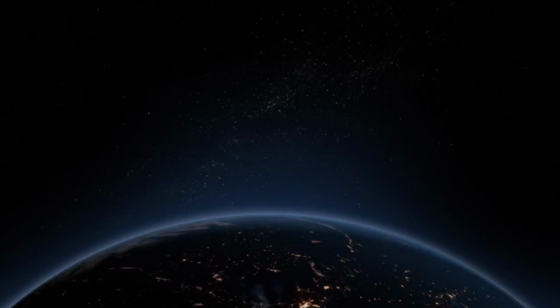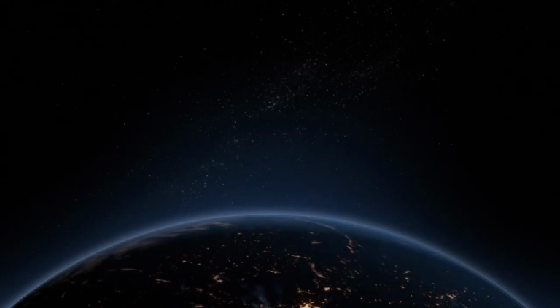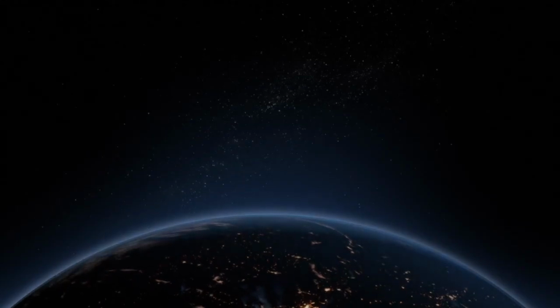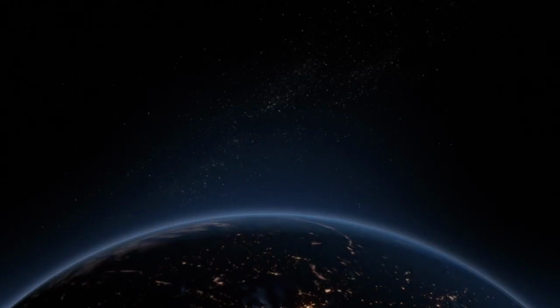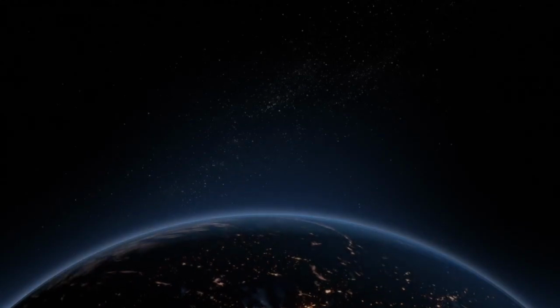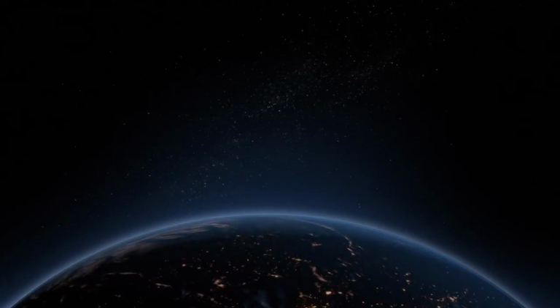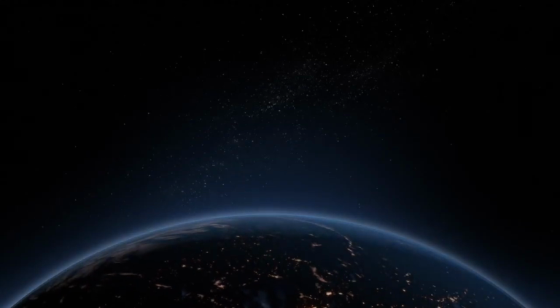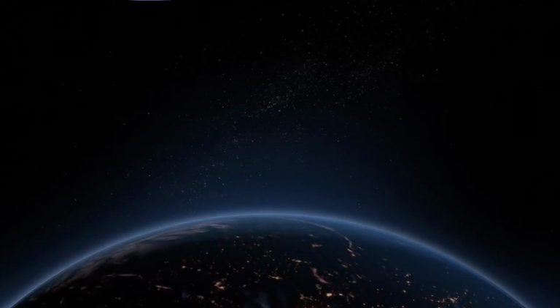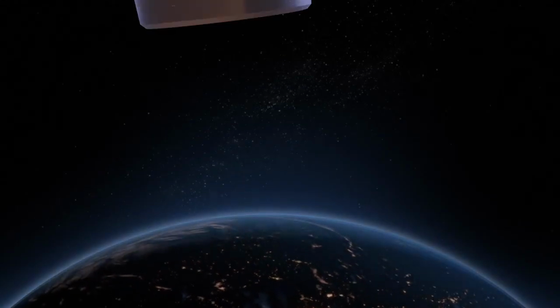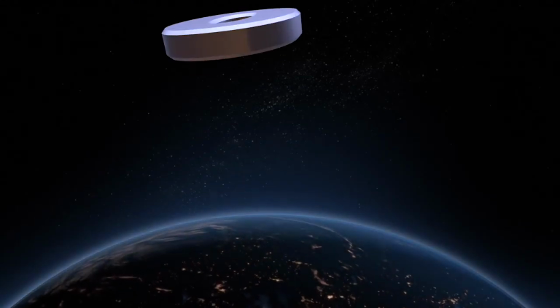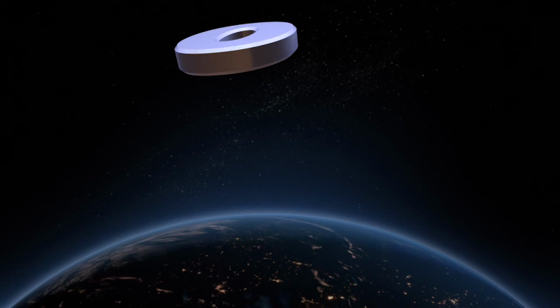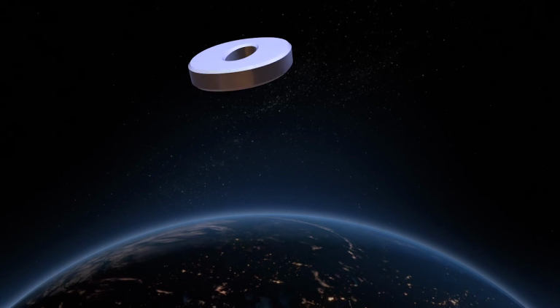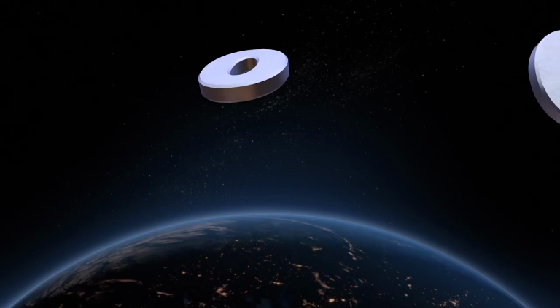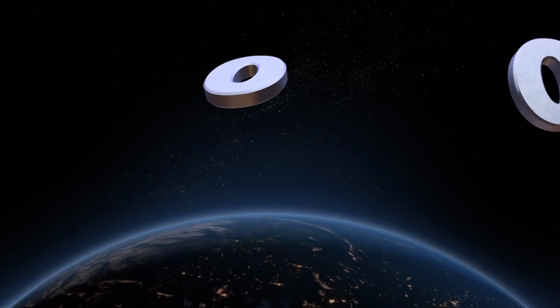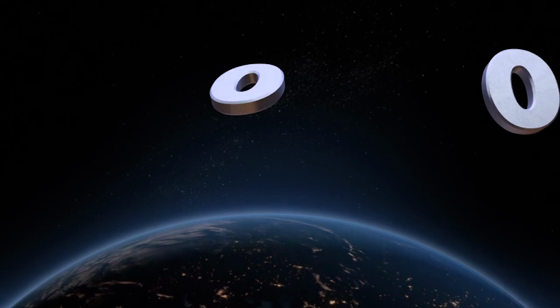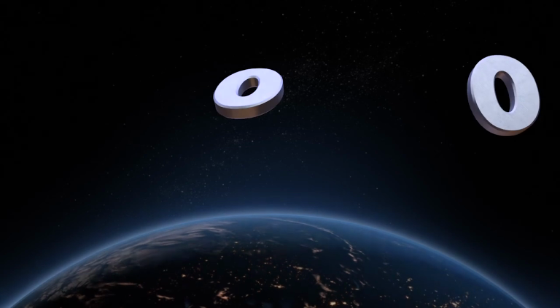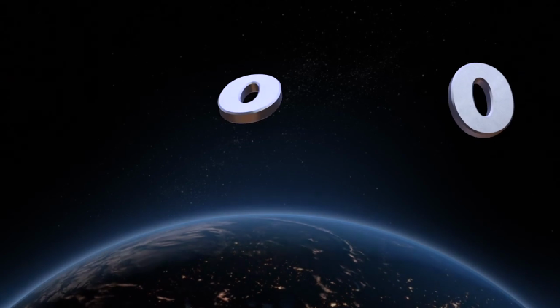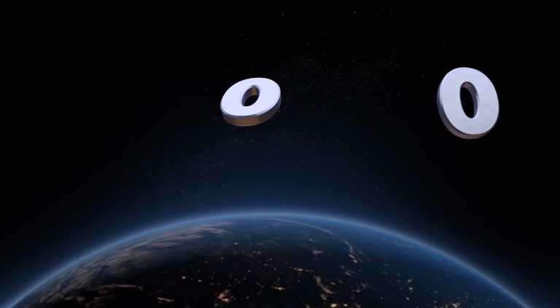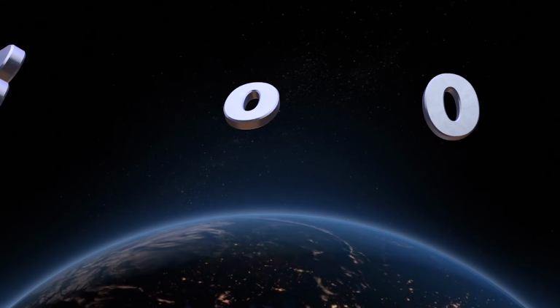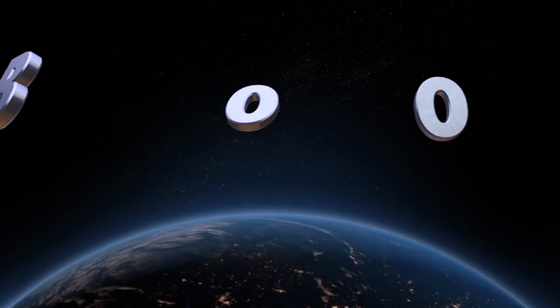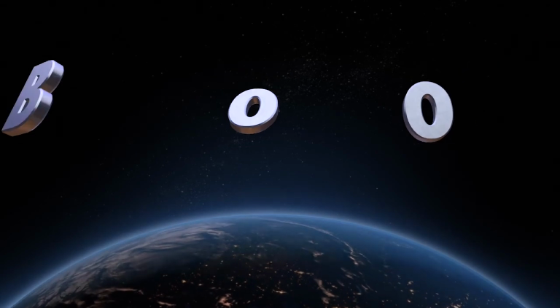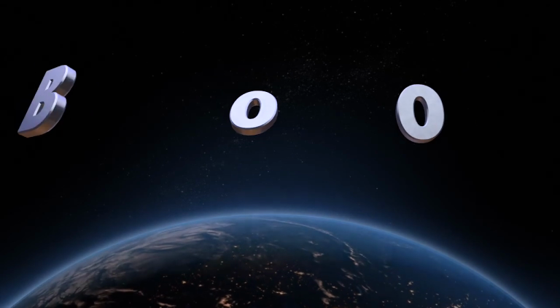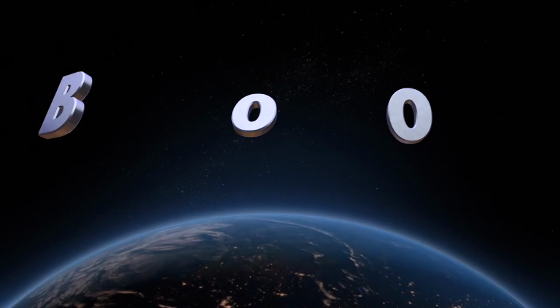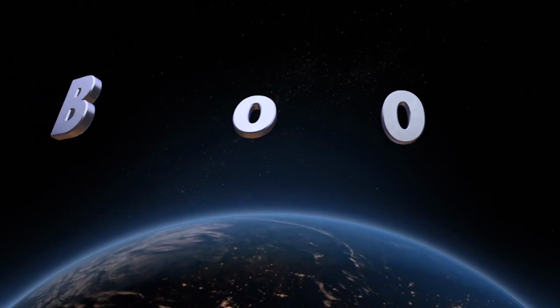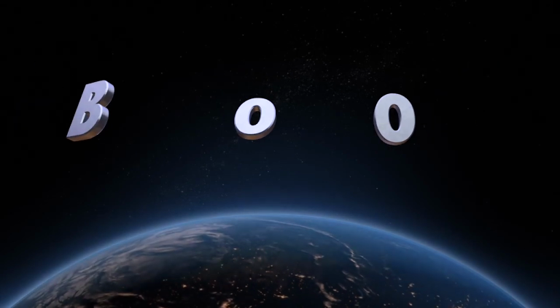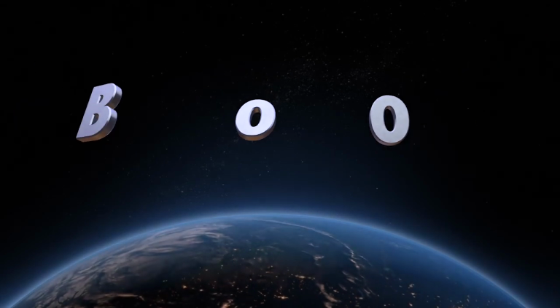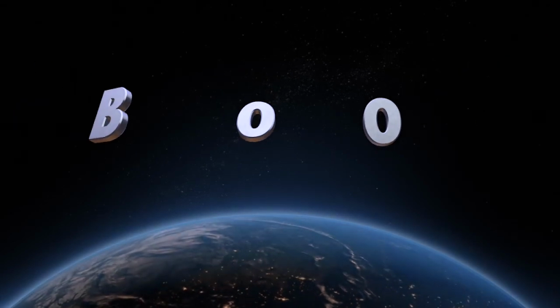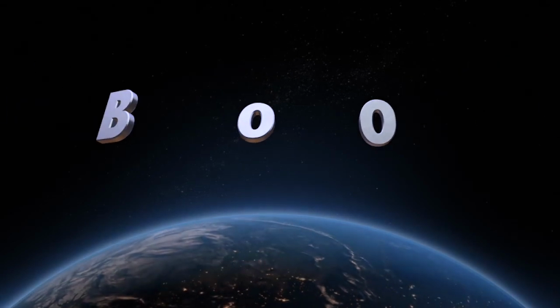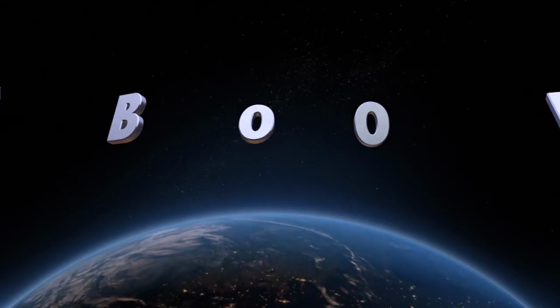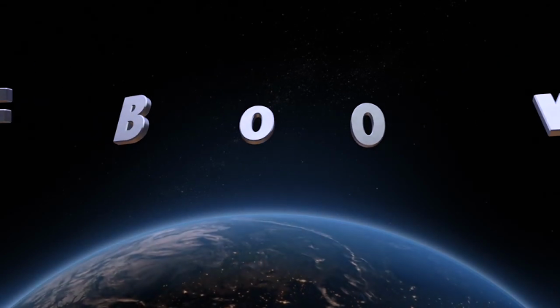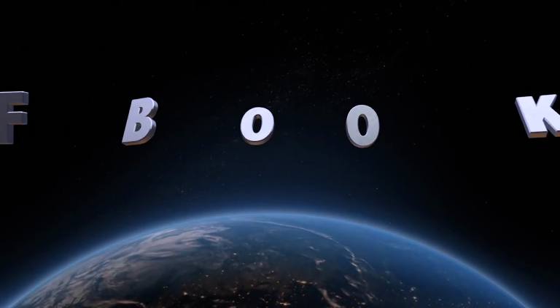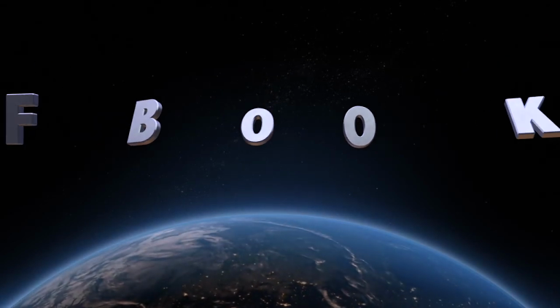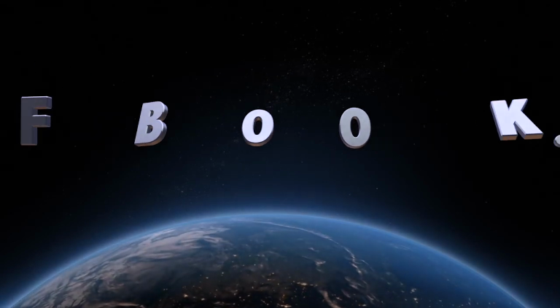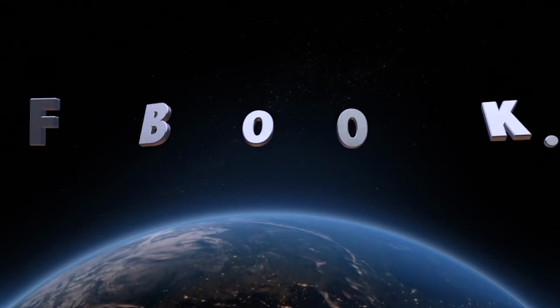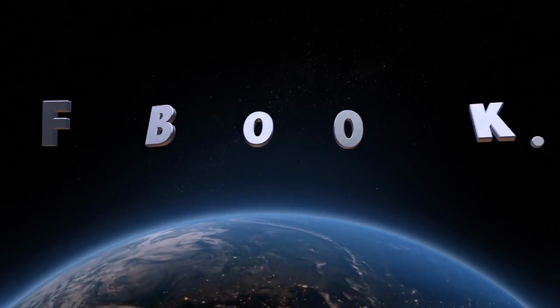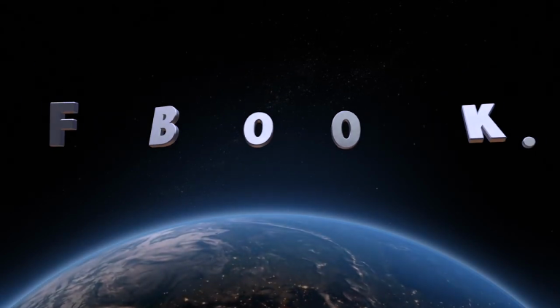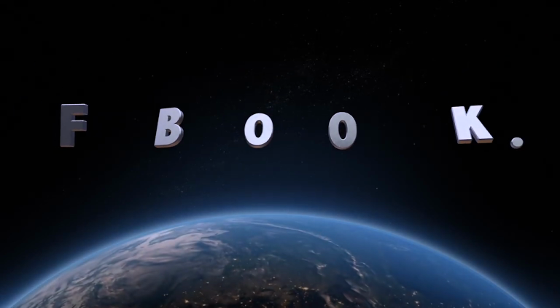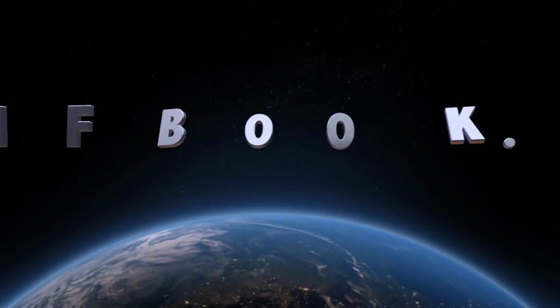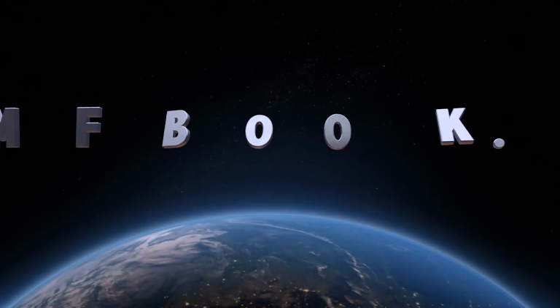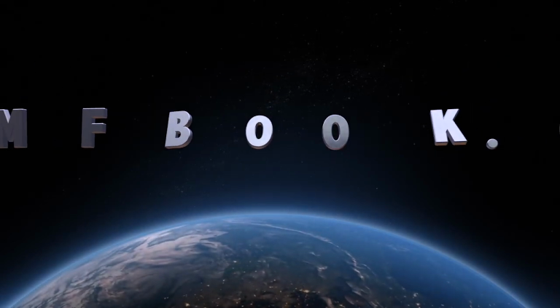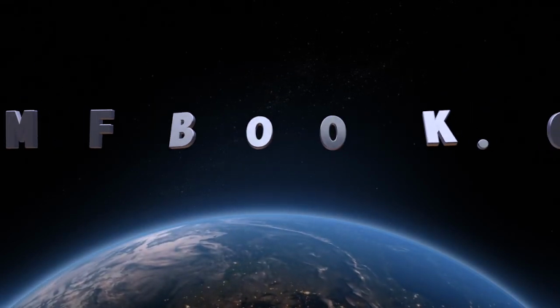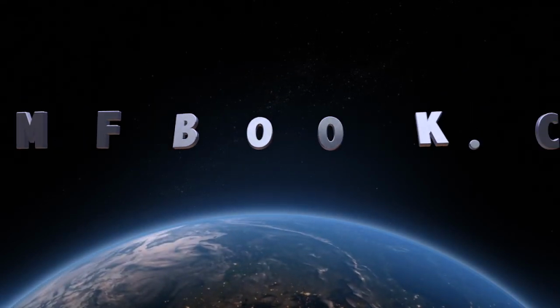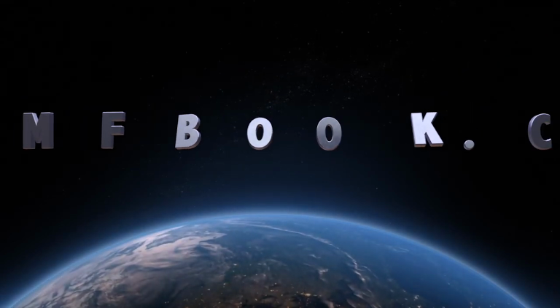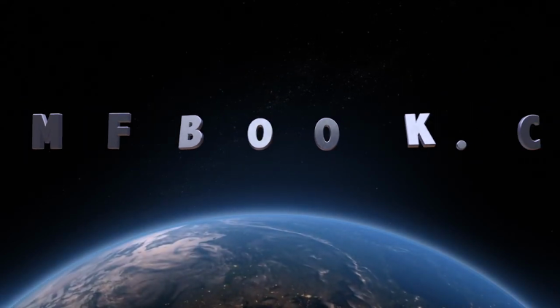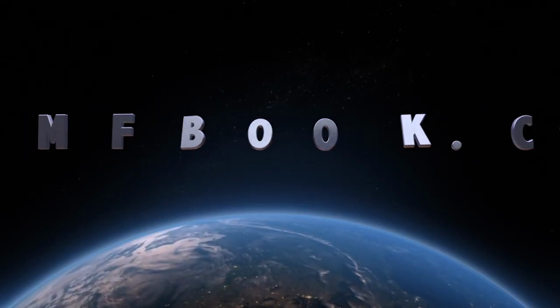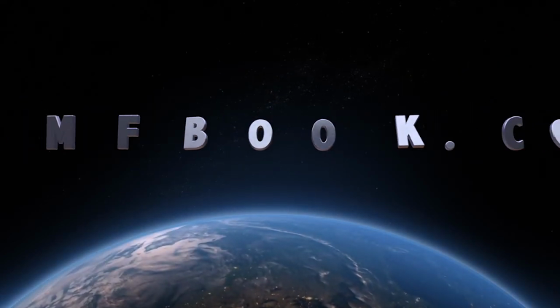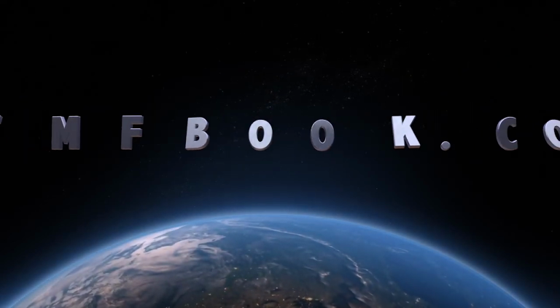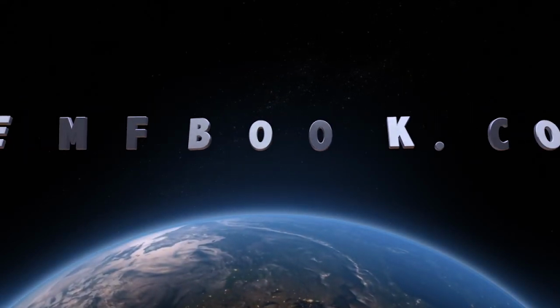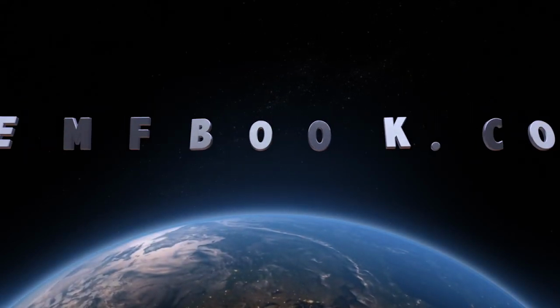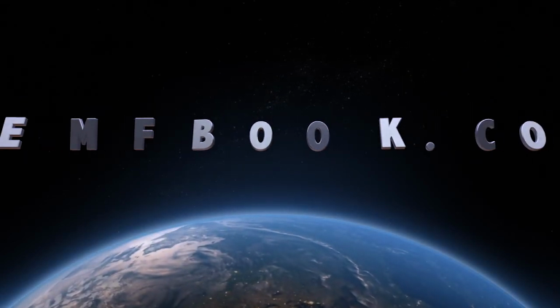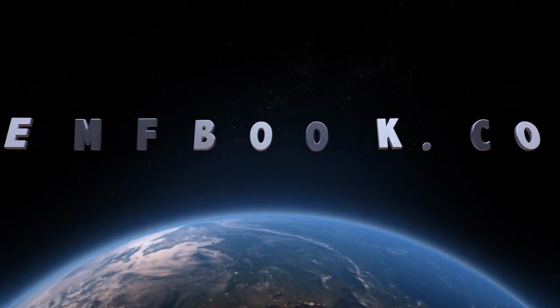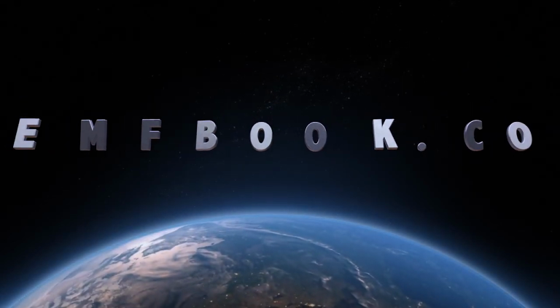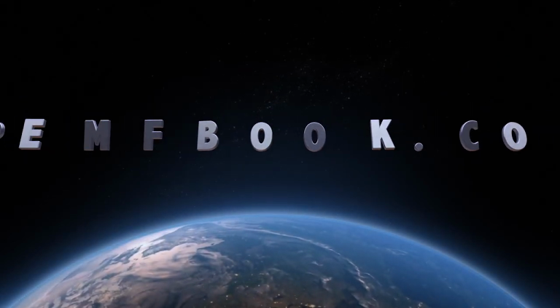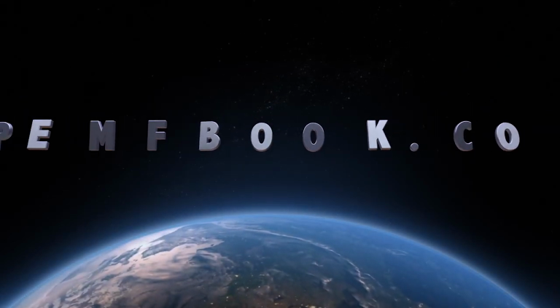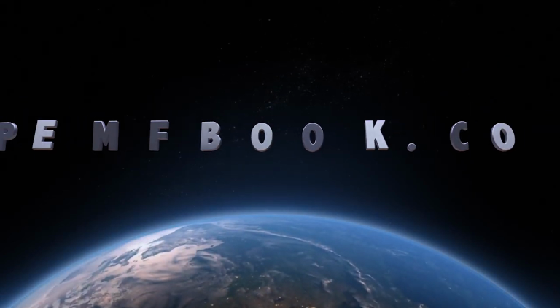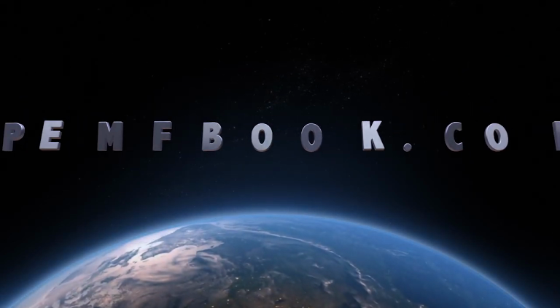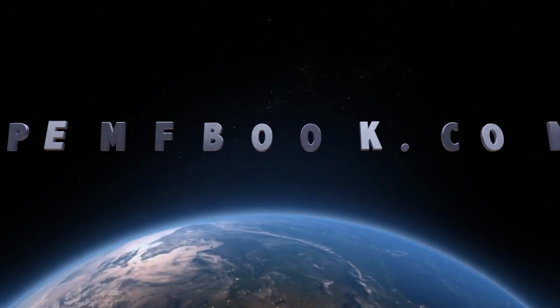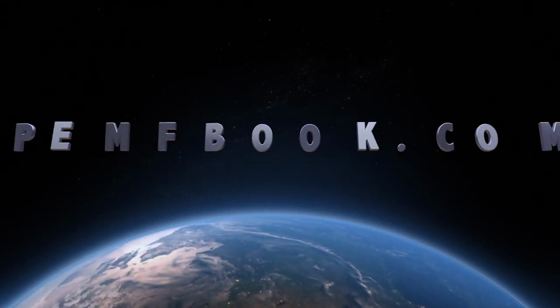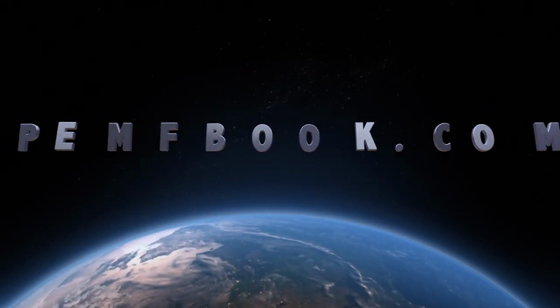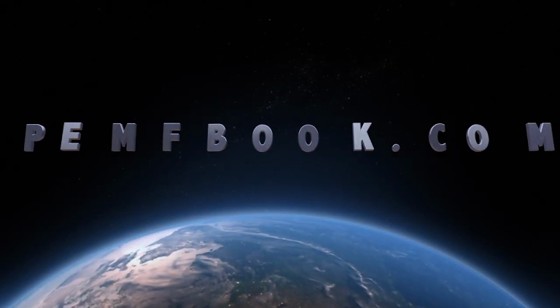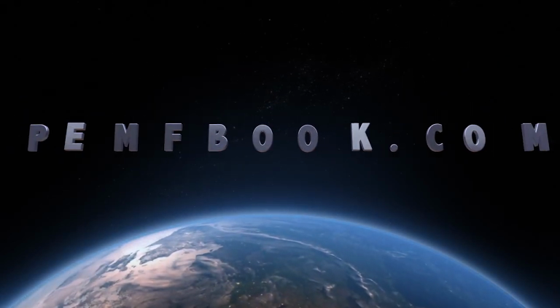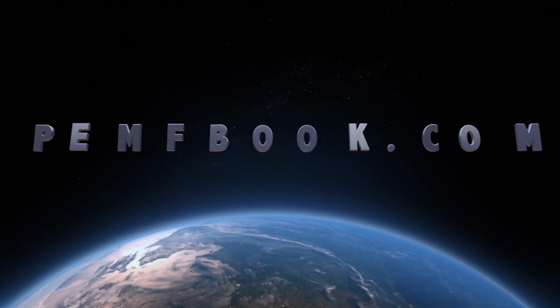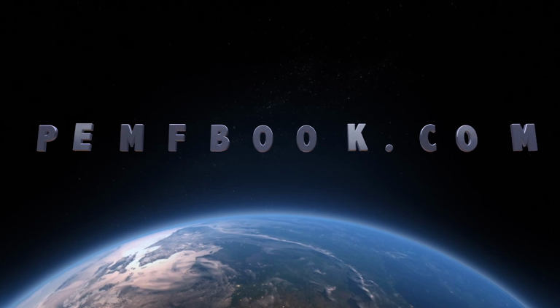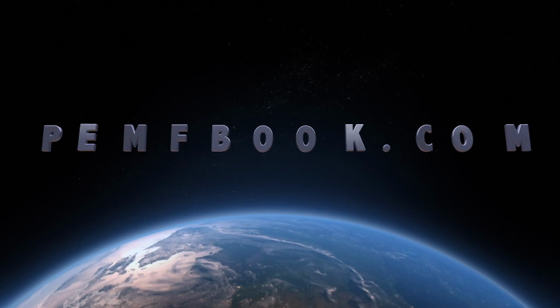Thank you for listening. I hope you've enjoyed this video. Check out my website, pmfbook.com. Thanks for watching.